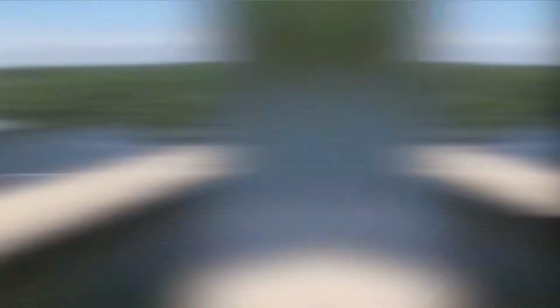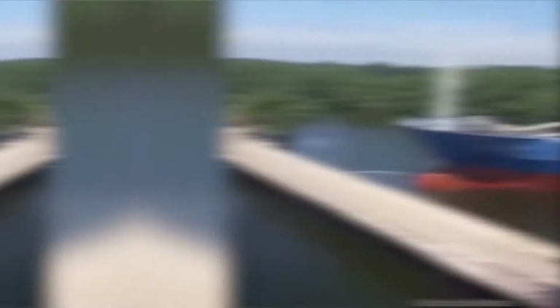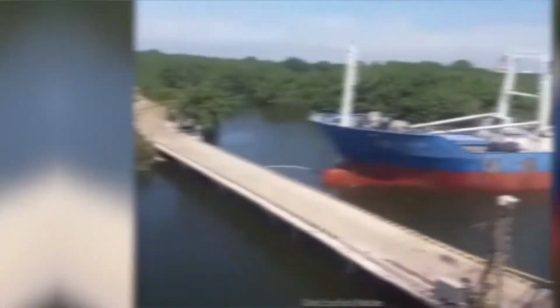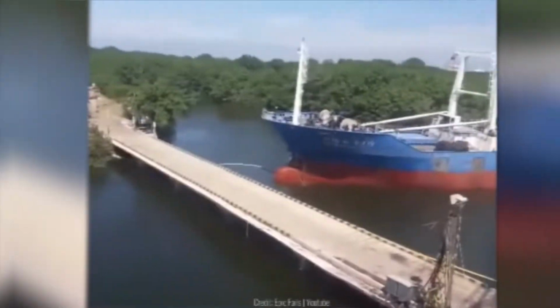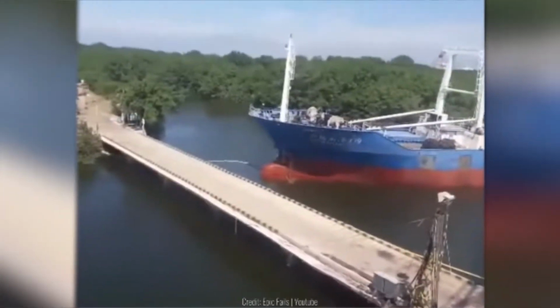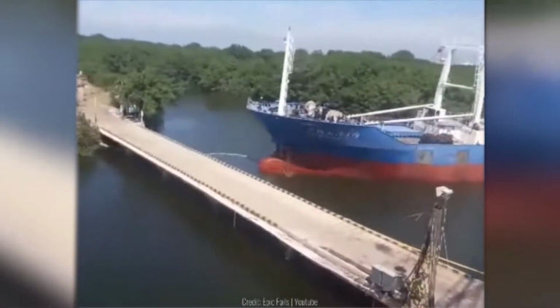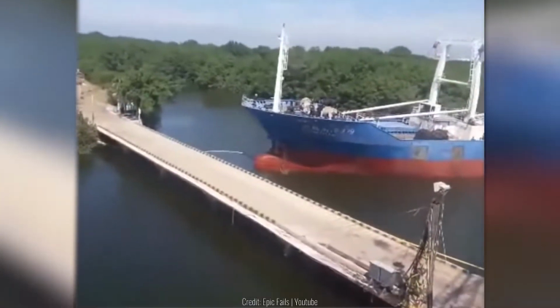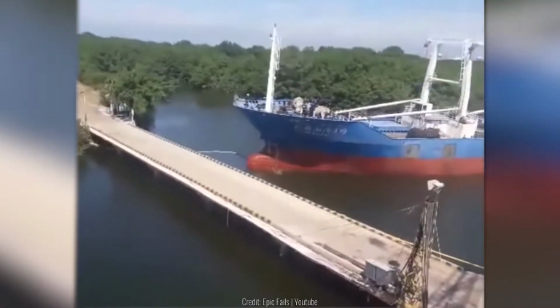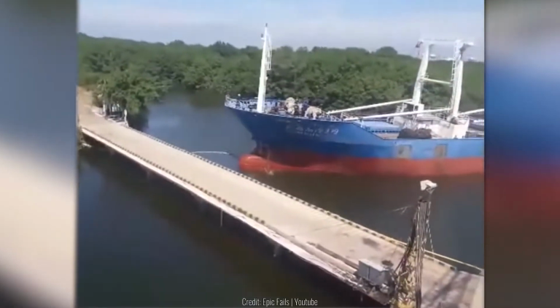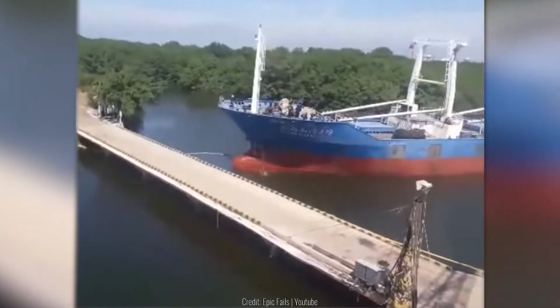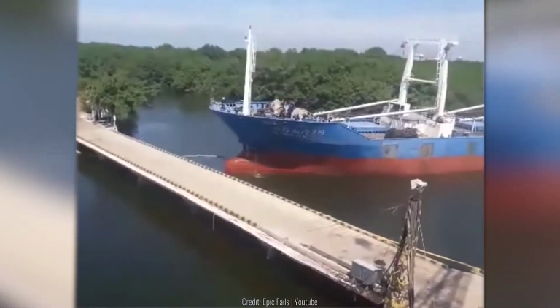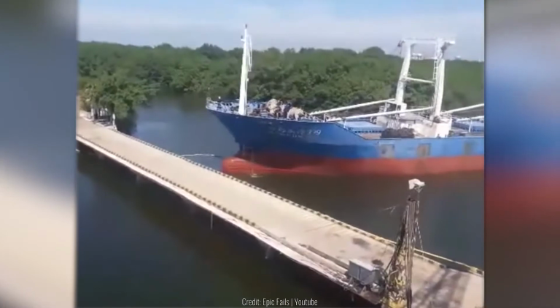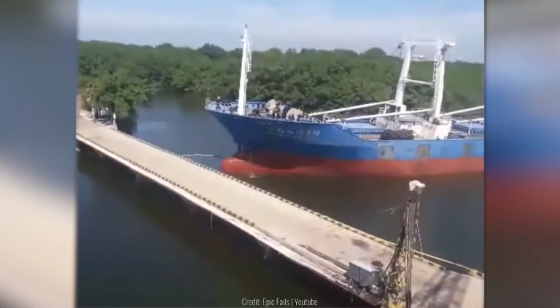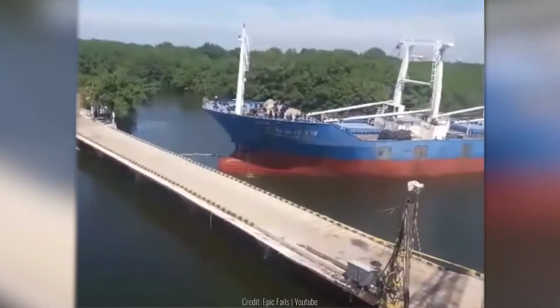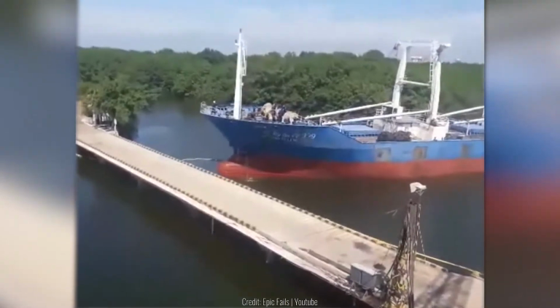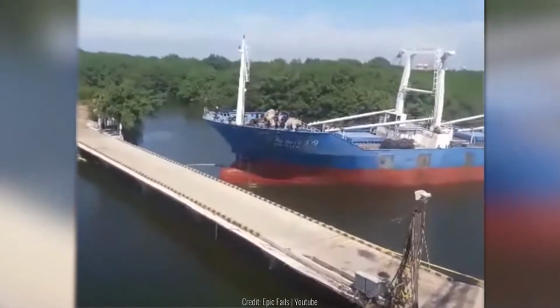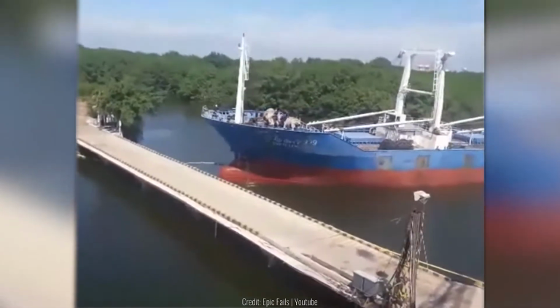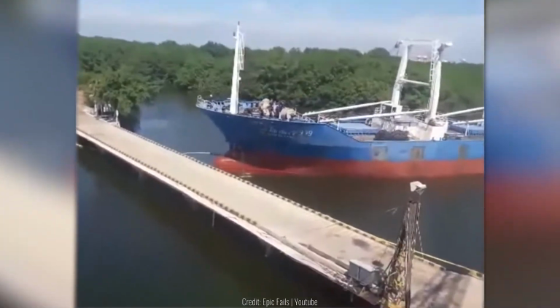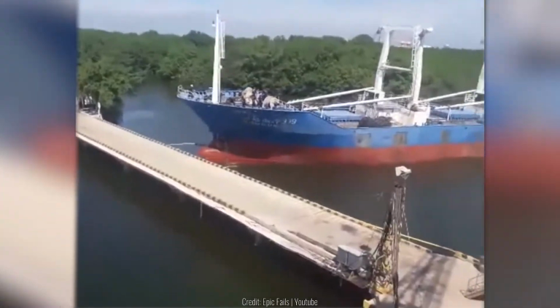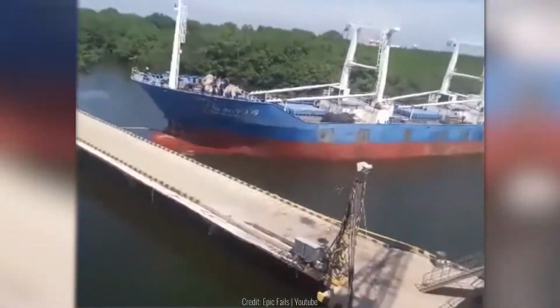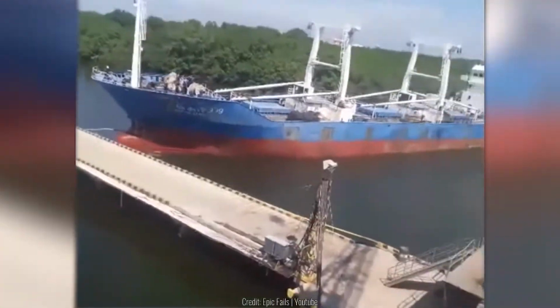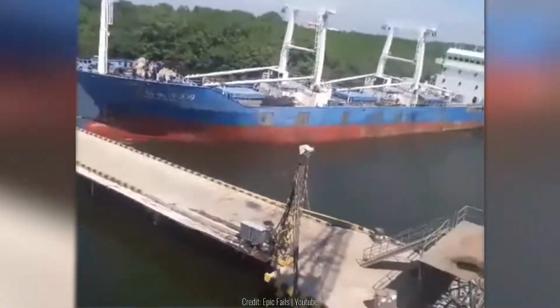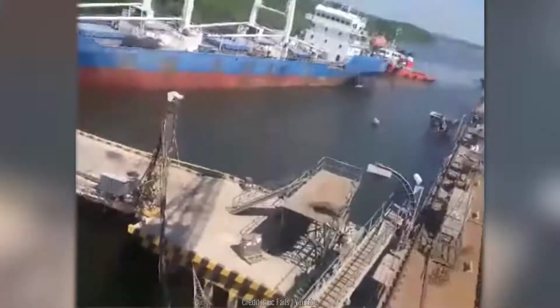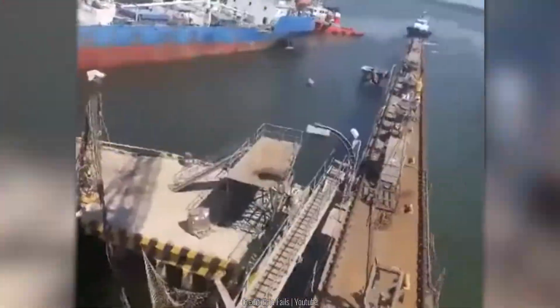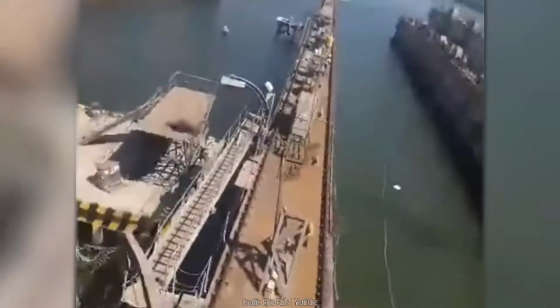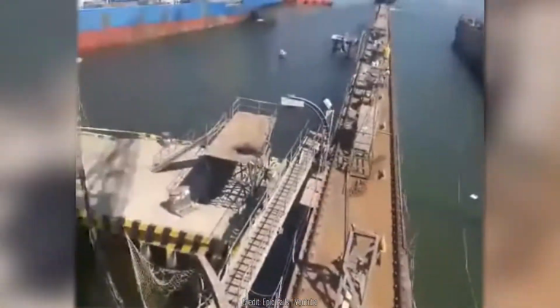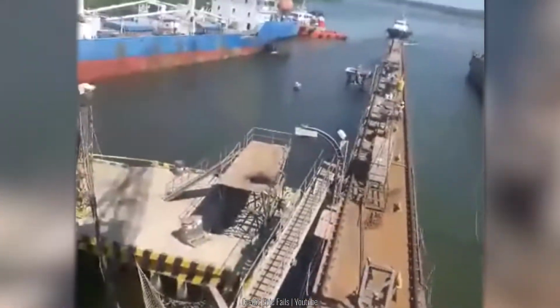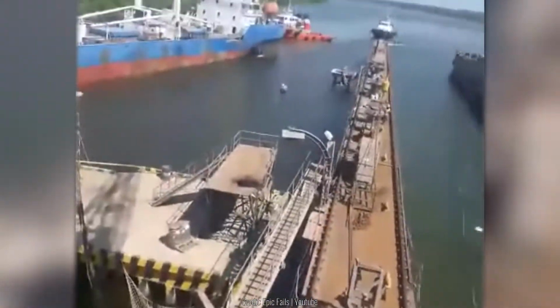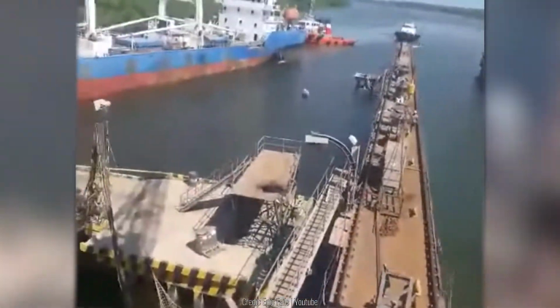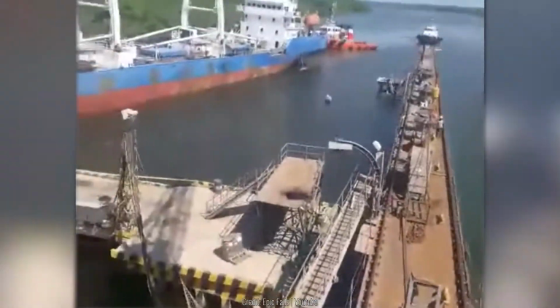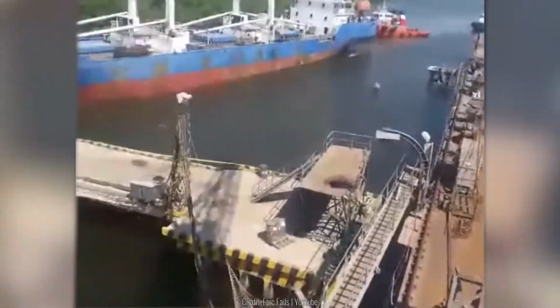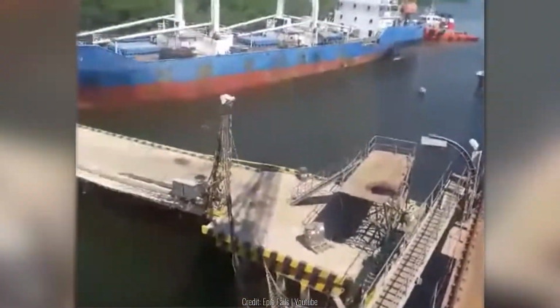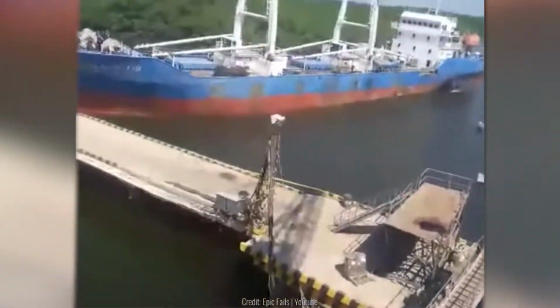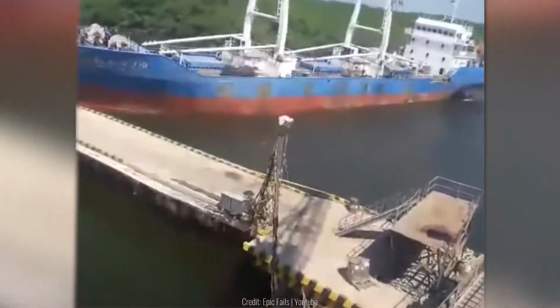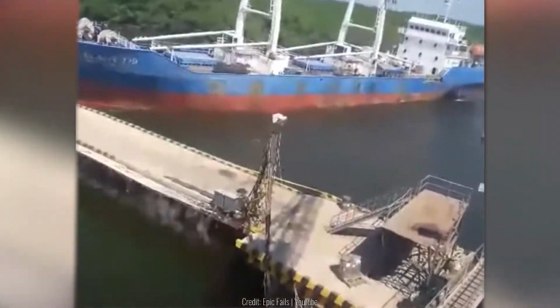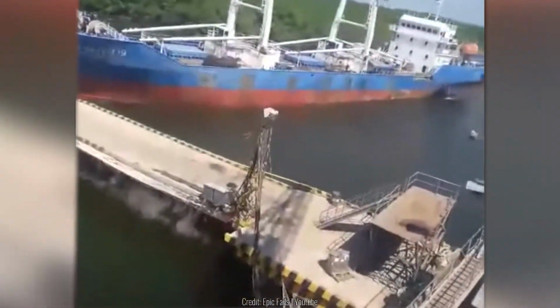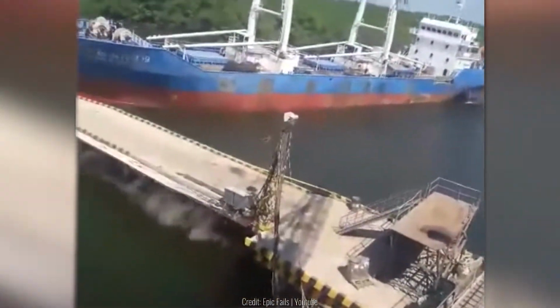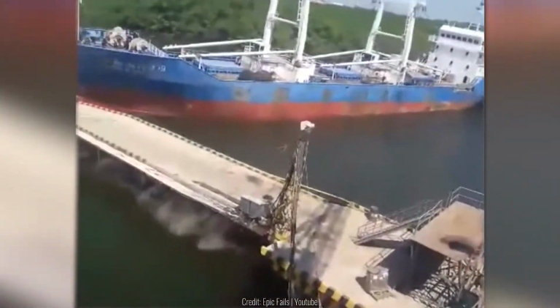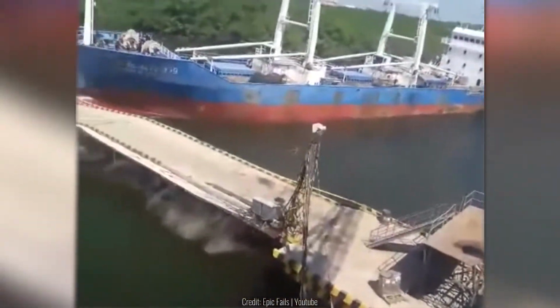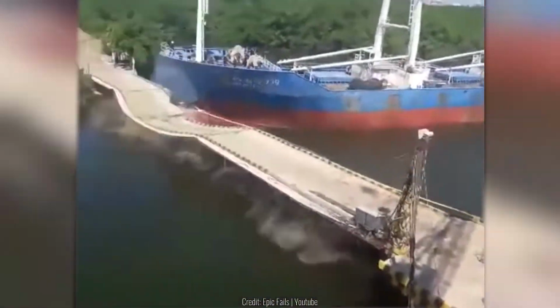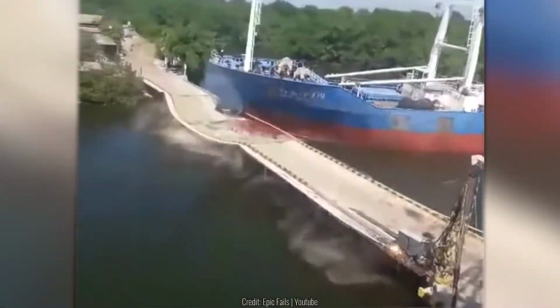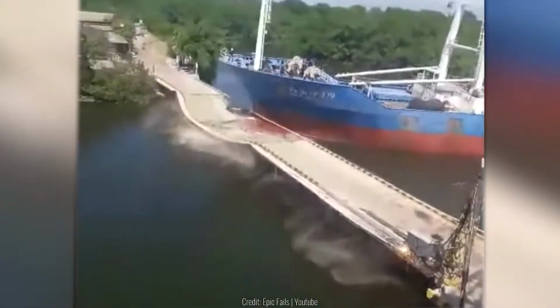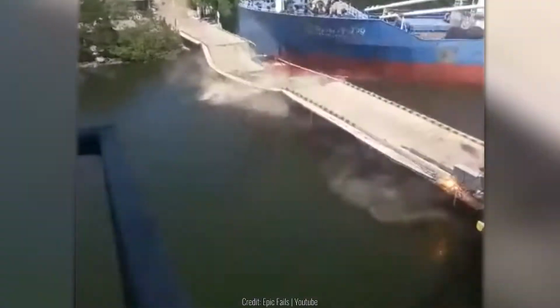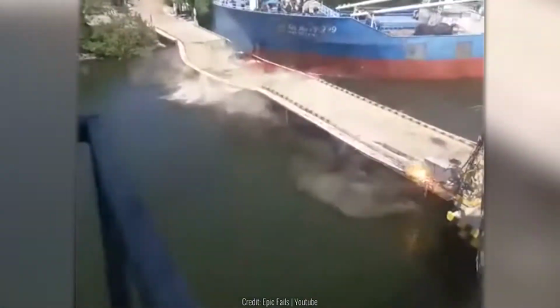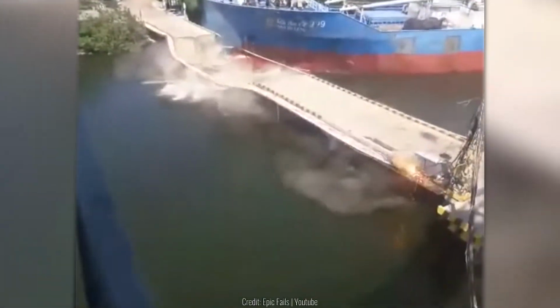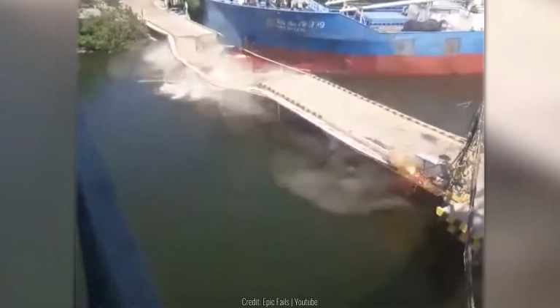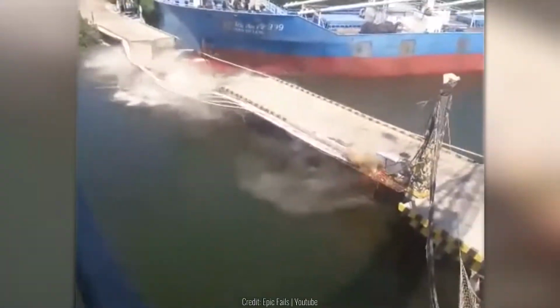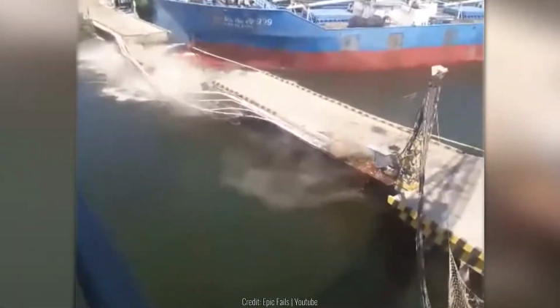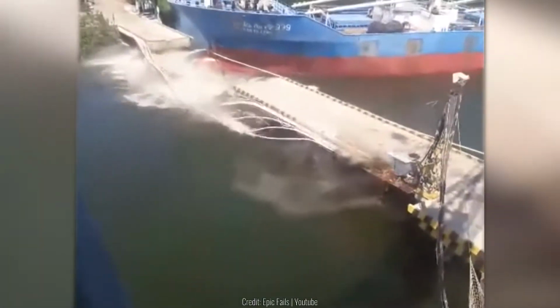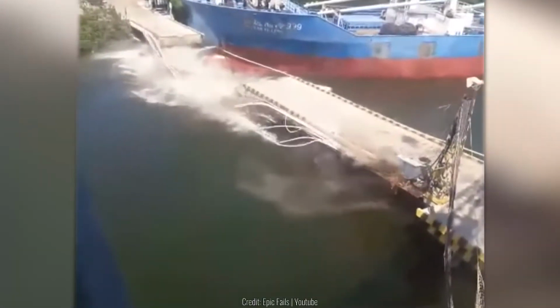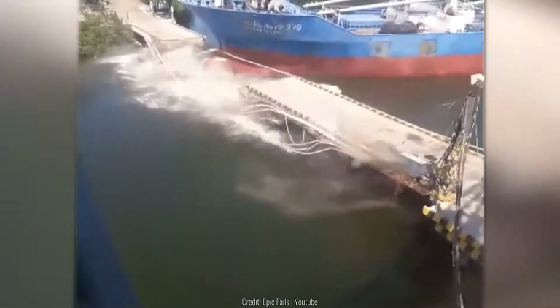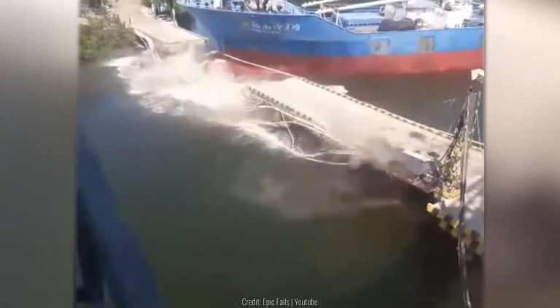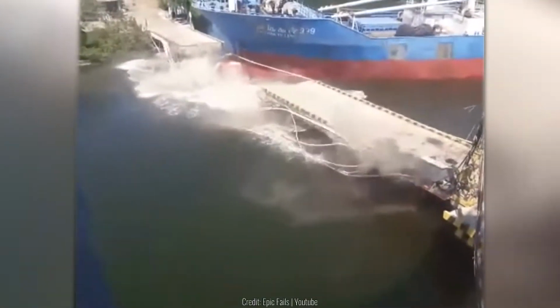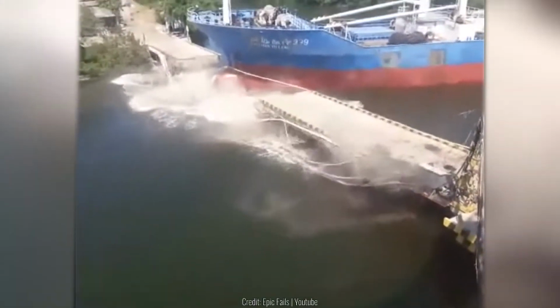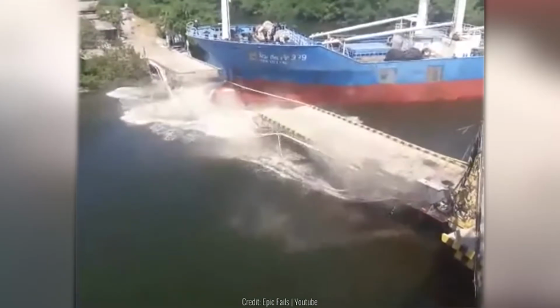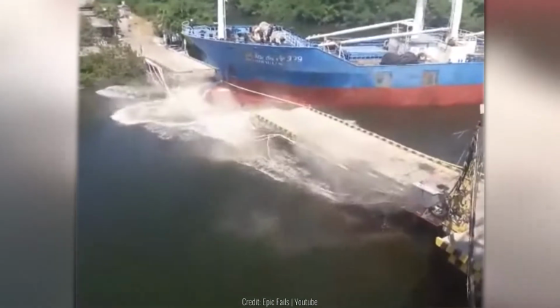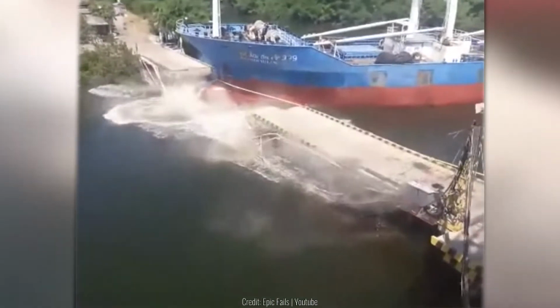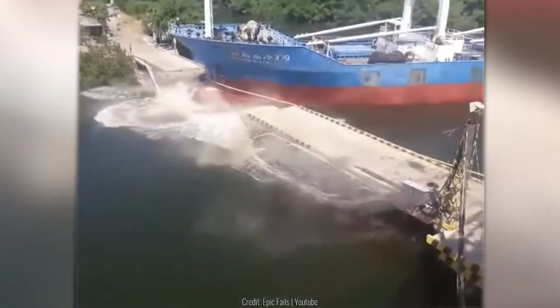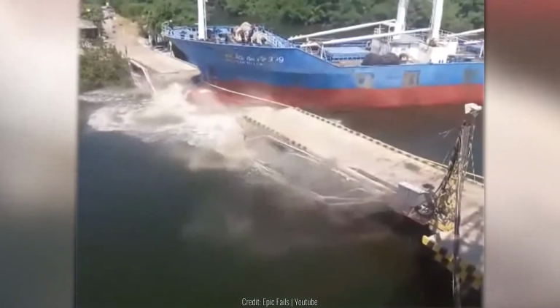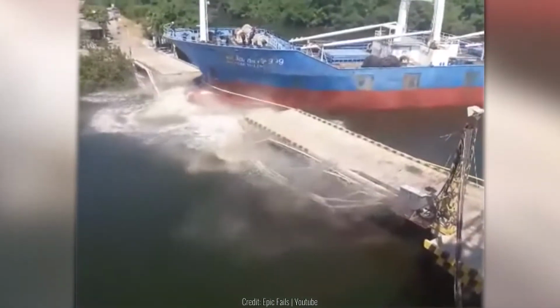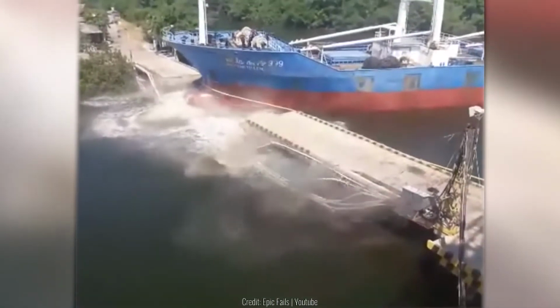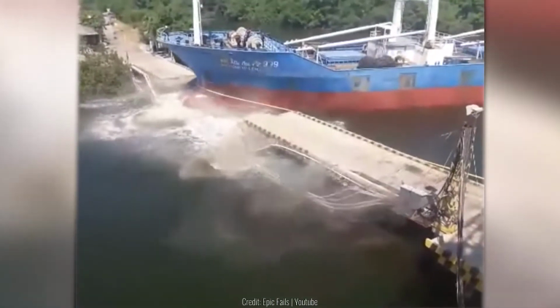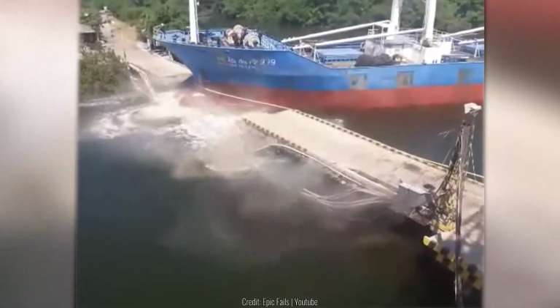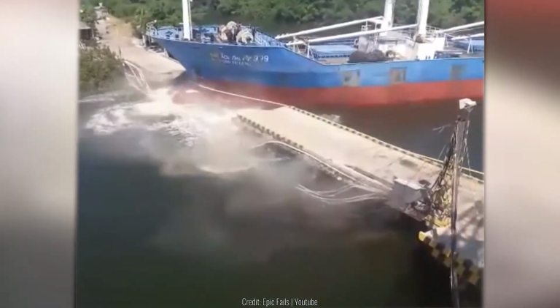As you can see, this modest bridge doesn't stand a chance against the cargo ship that's passing through — it gets totally annihilated.